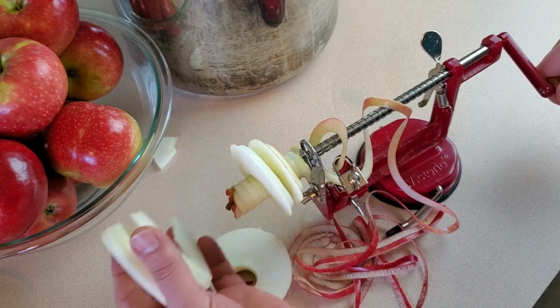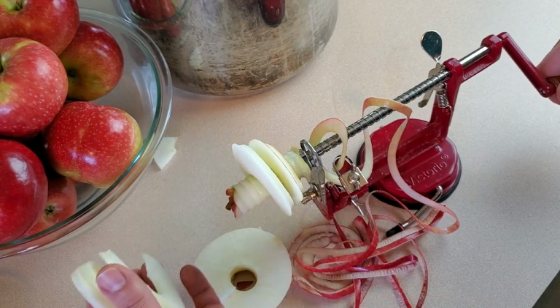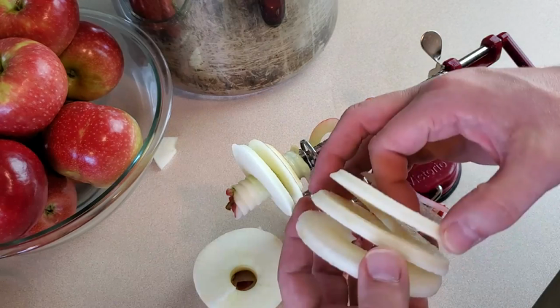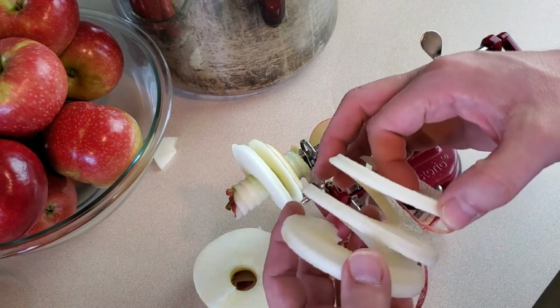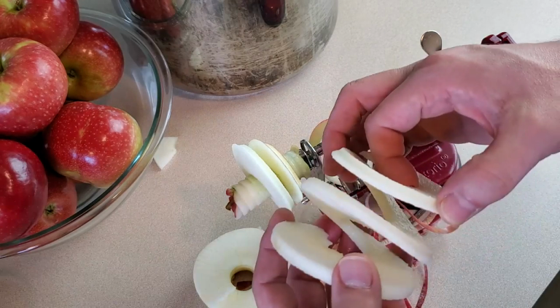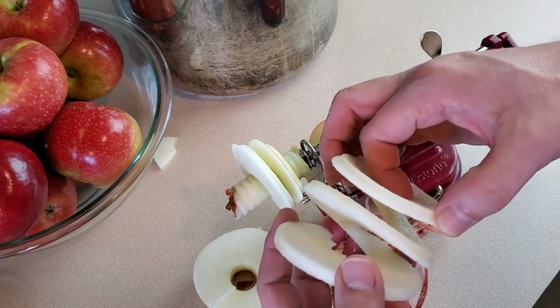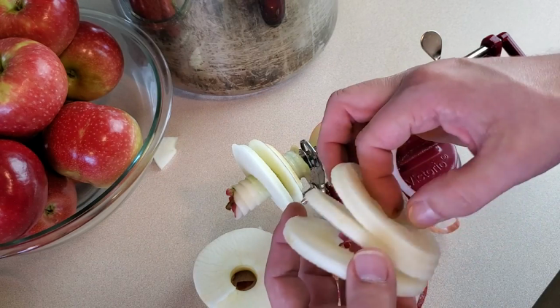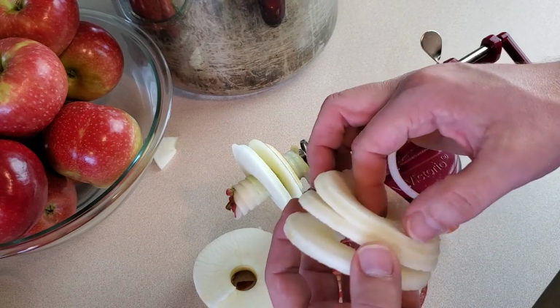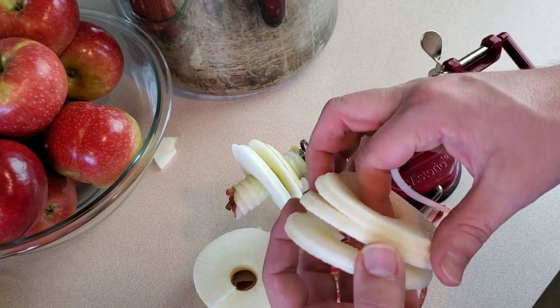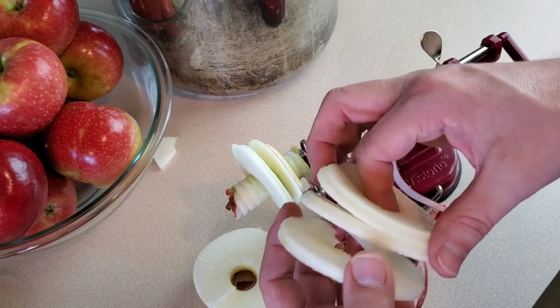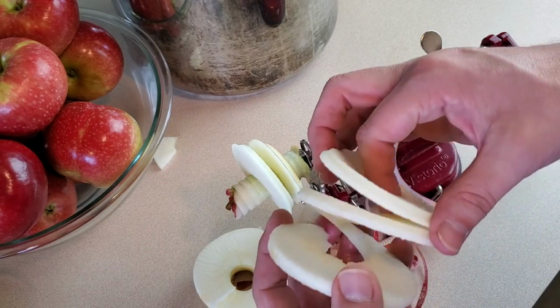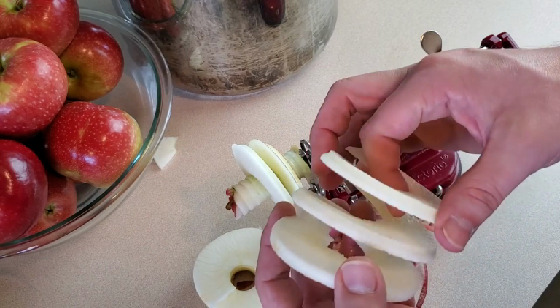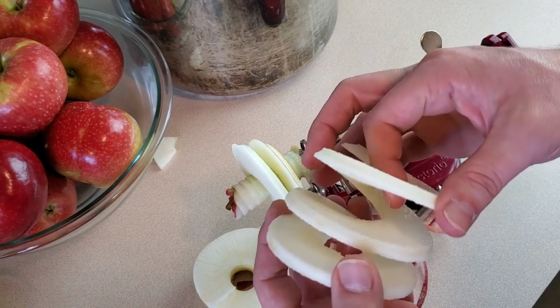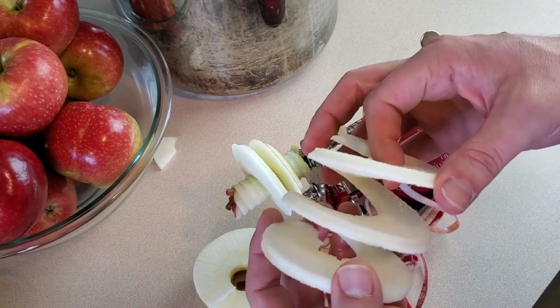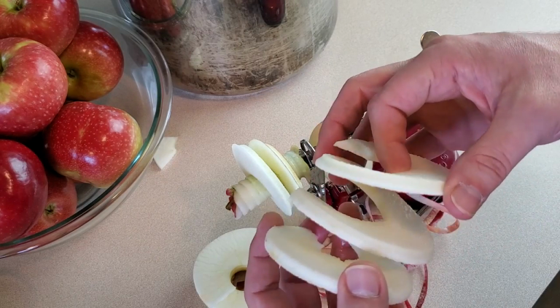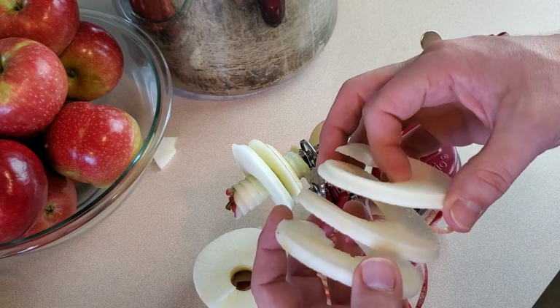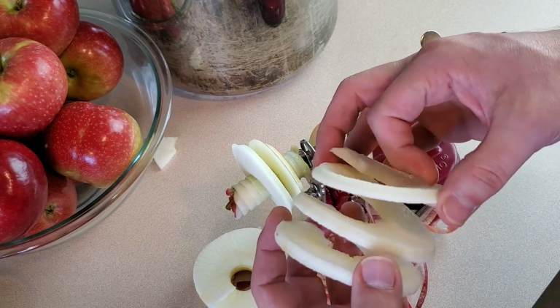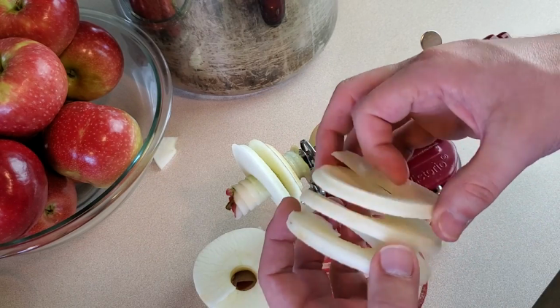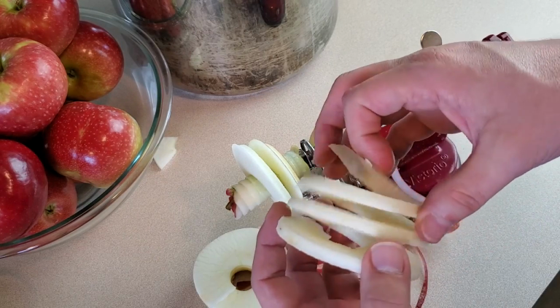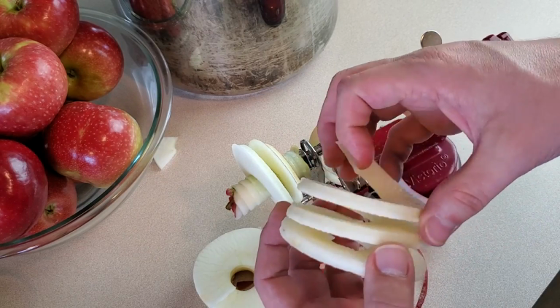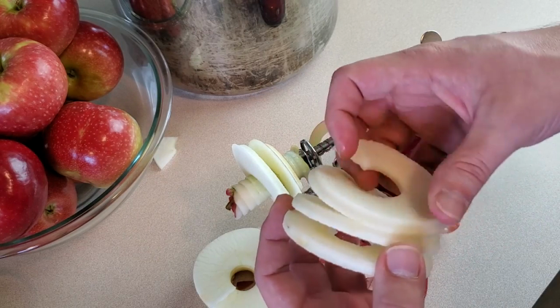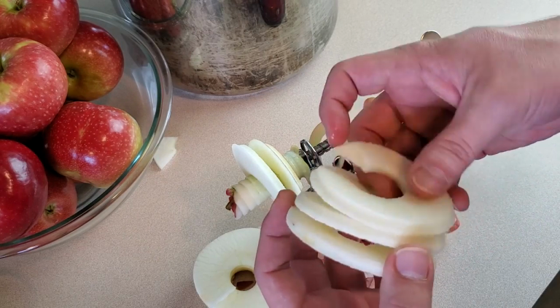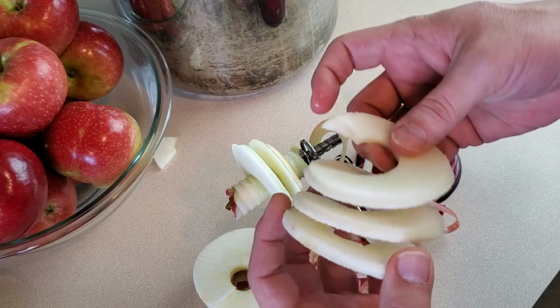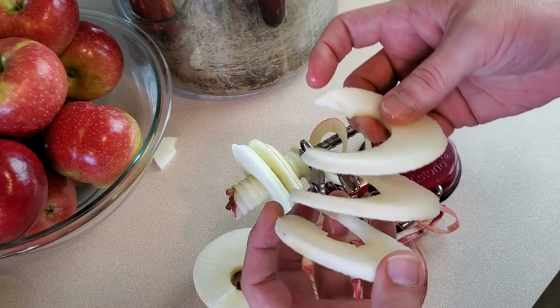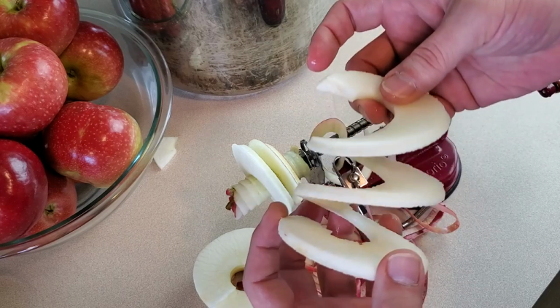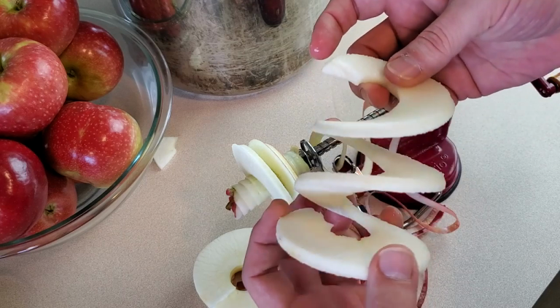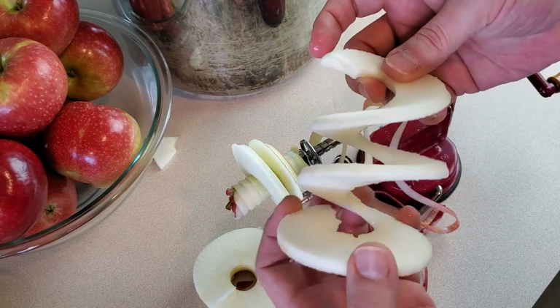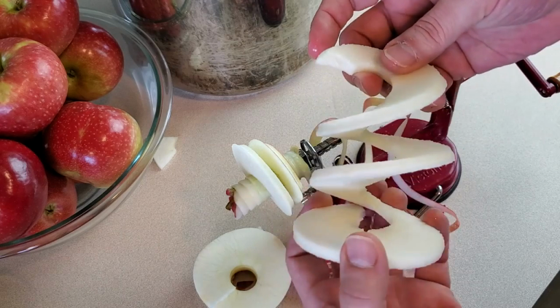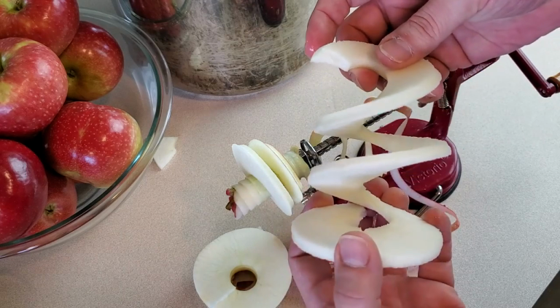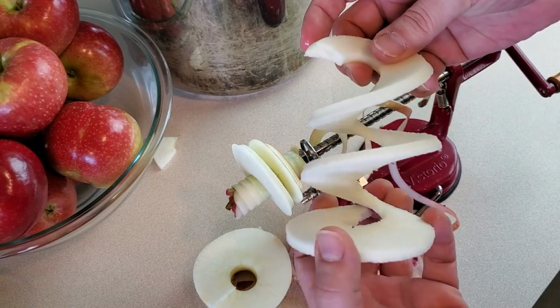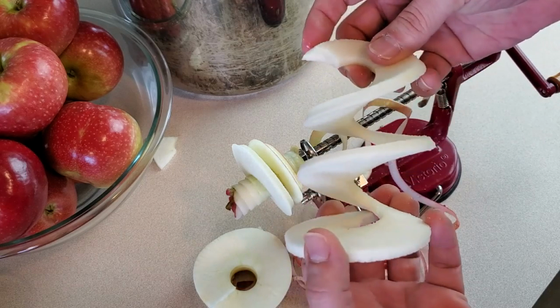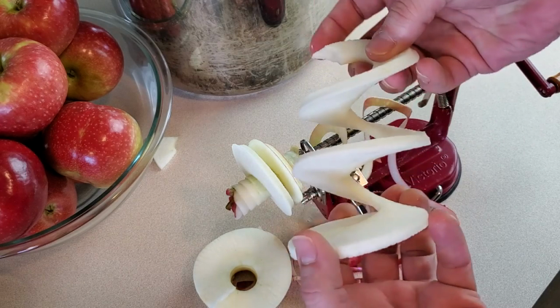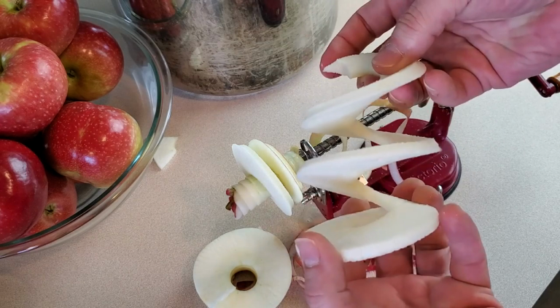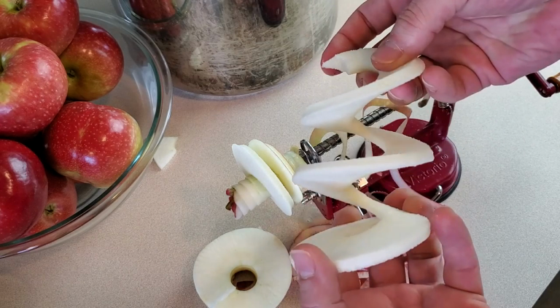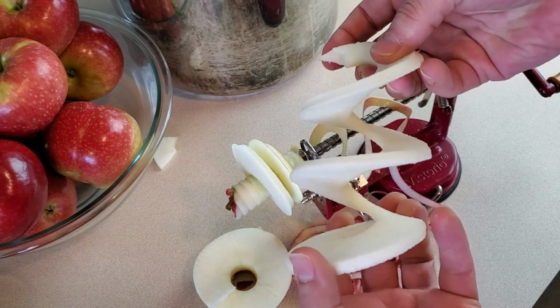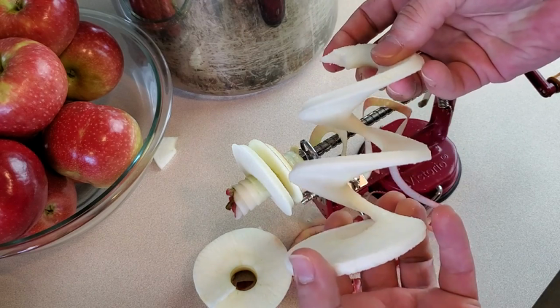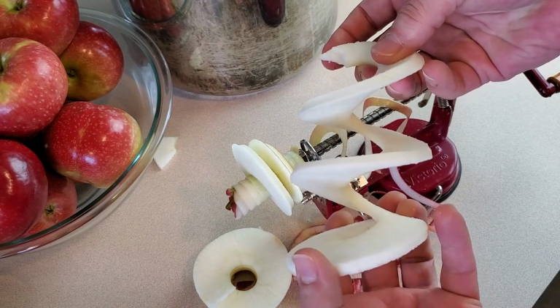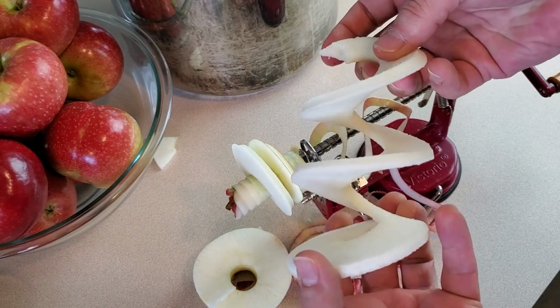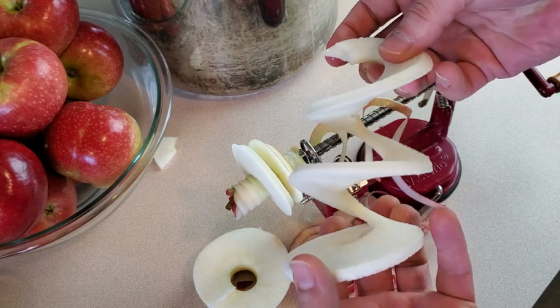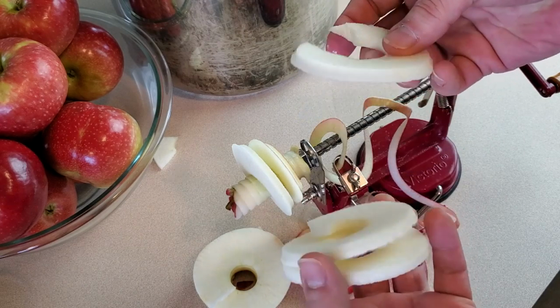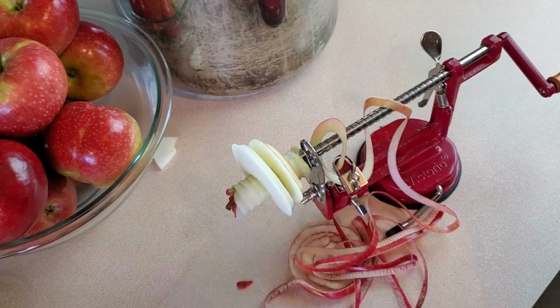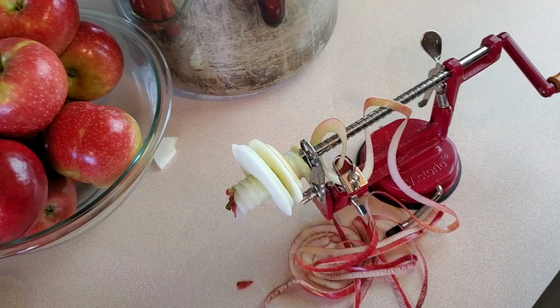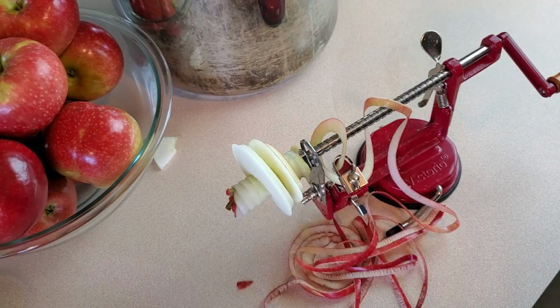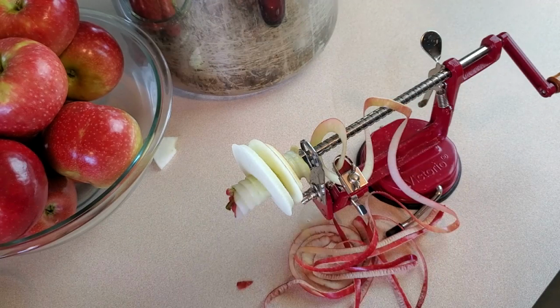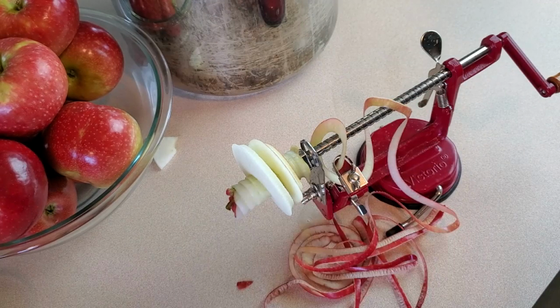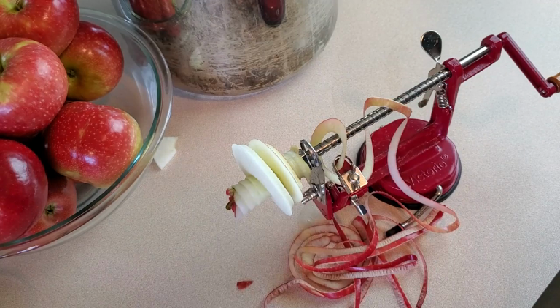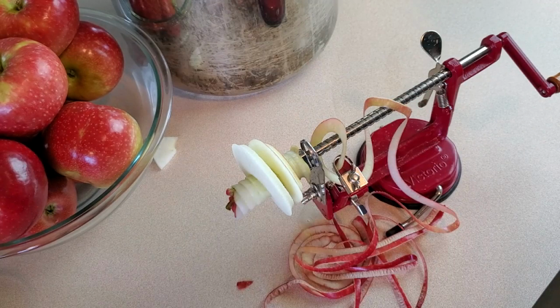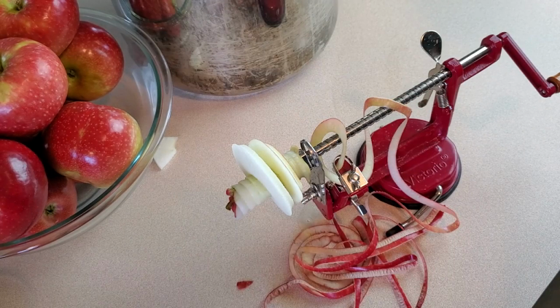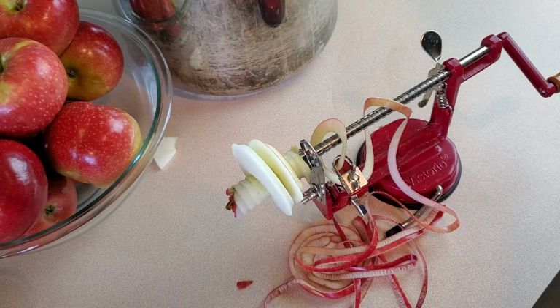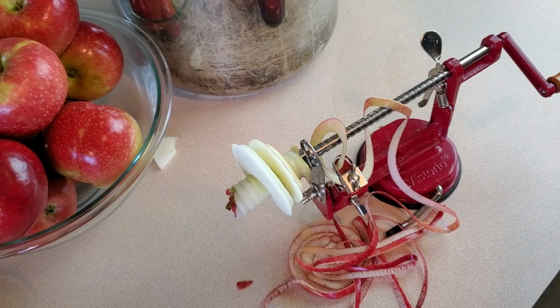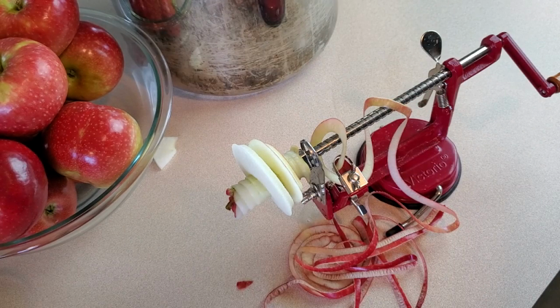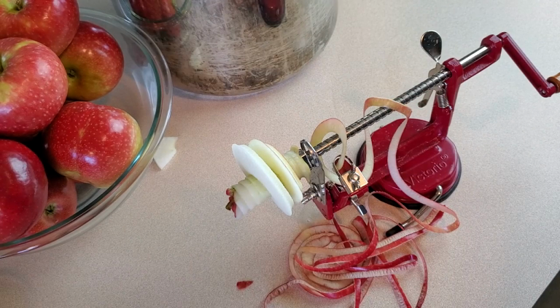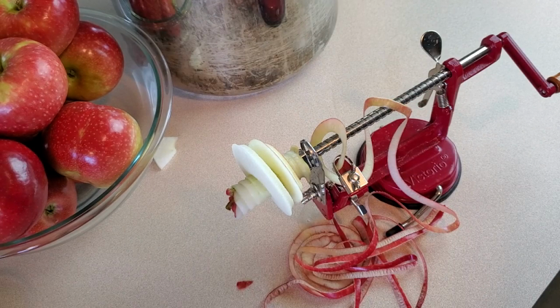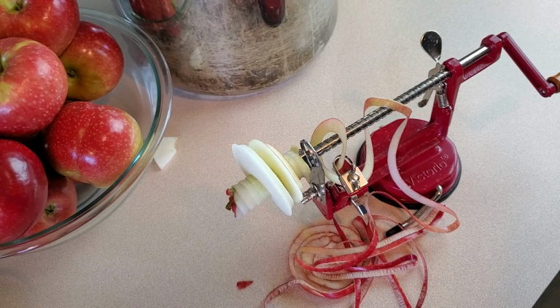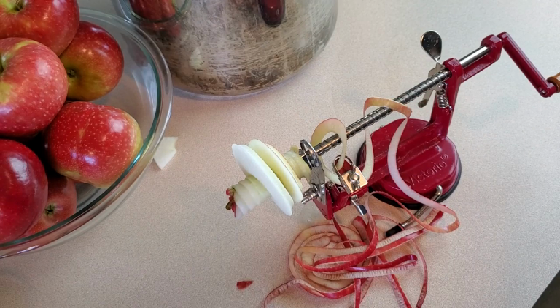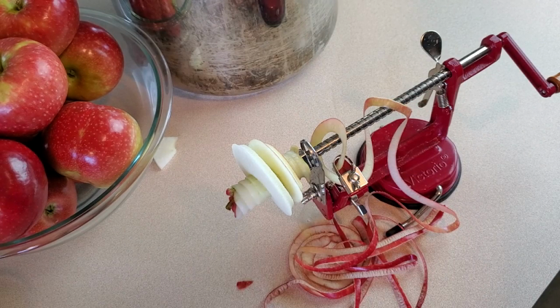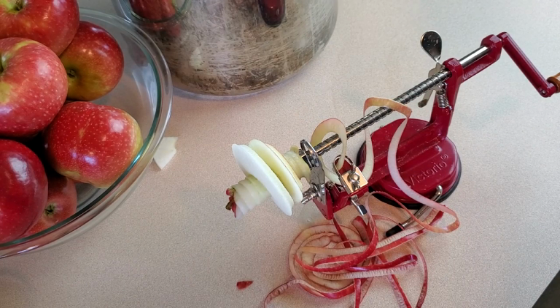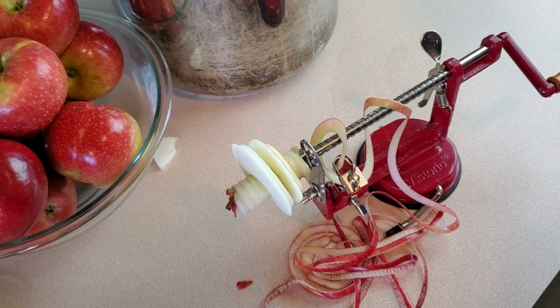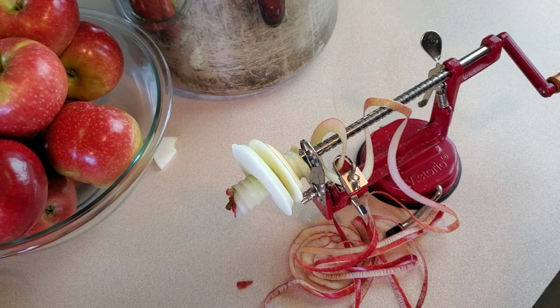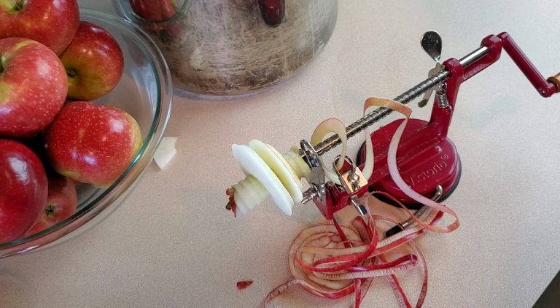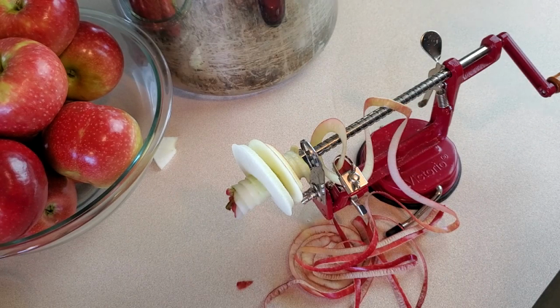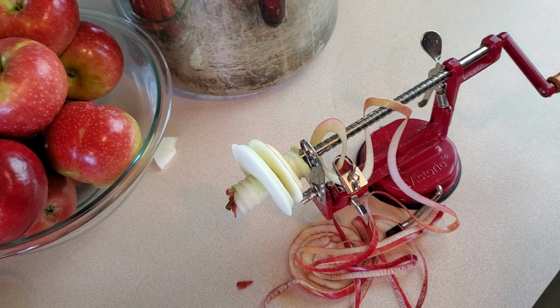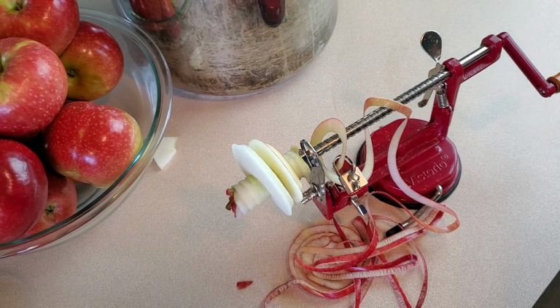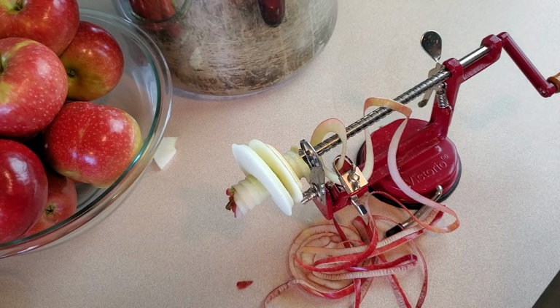Look how fast and easy that was — isn't that just perfect? I need to just do that about 30 more times.